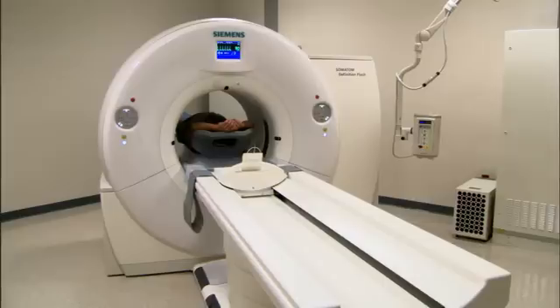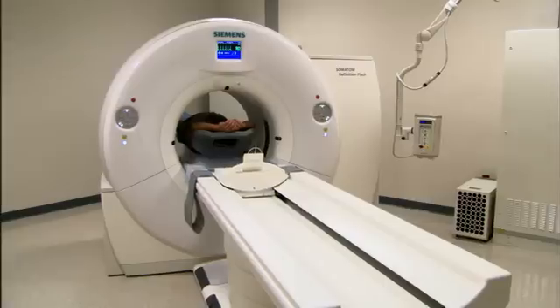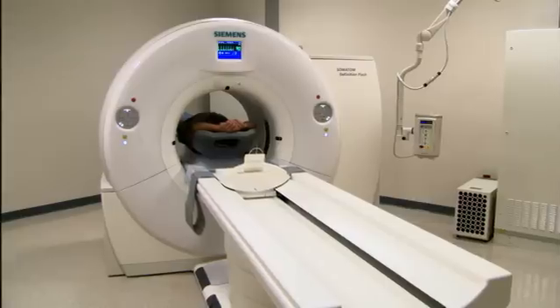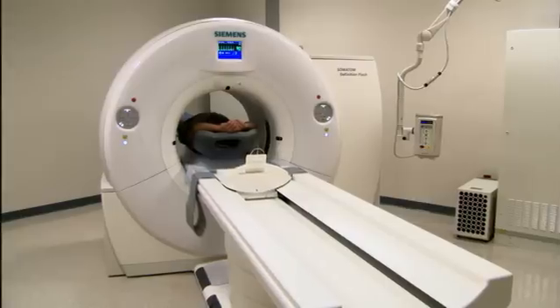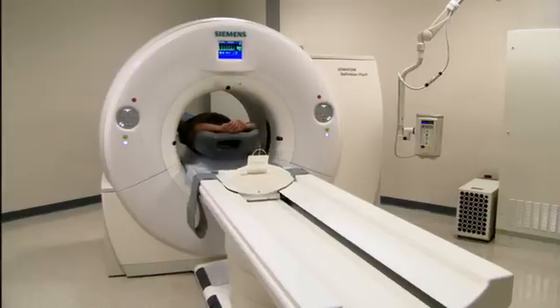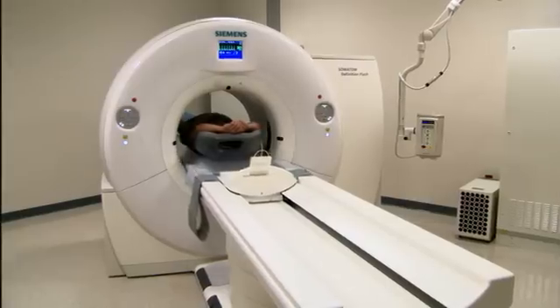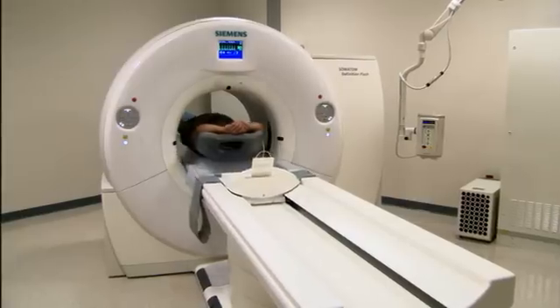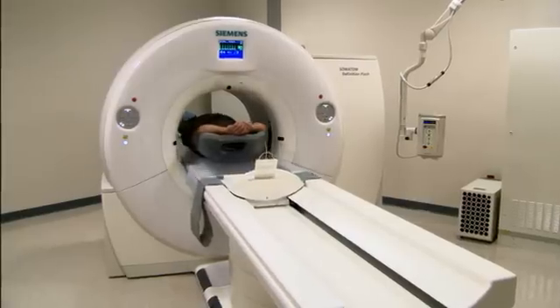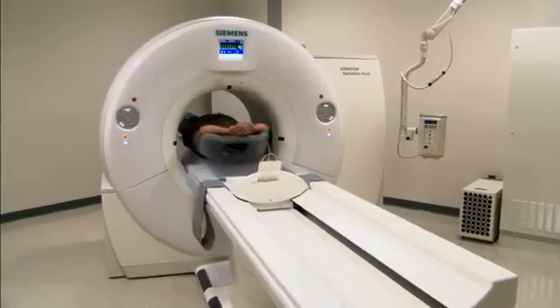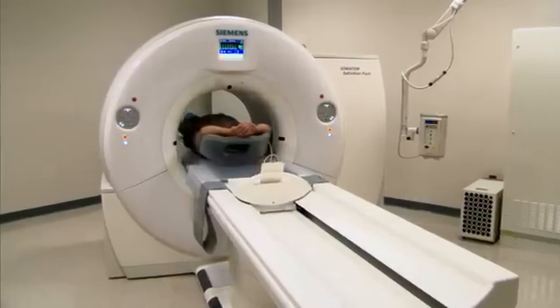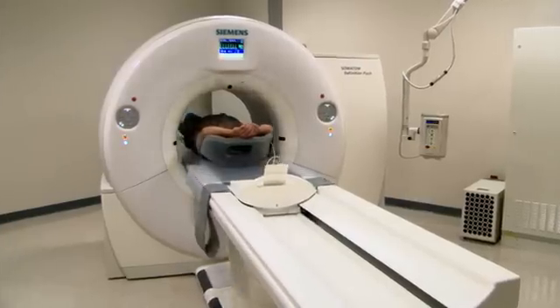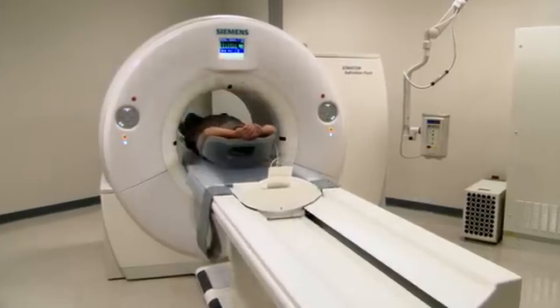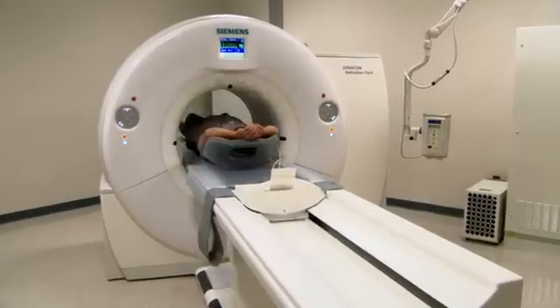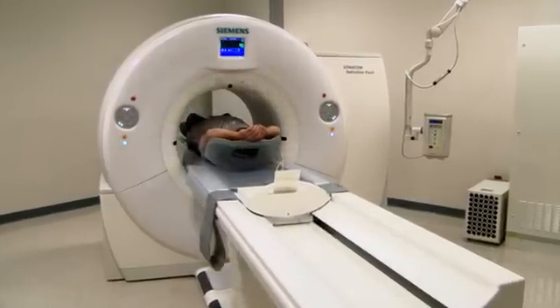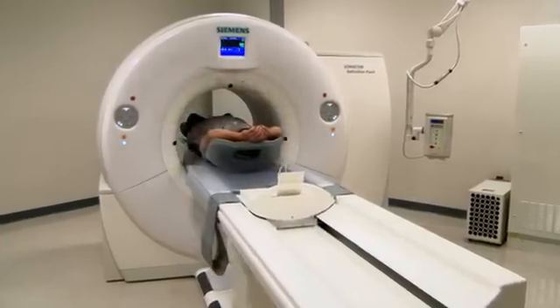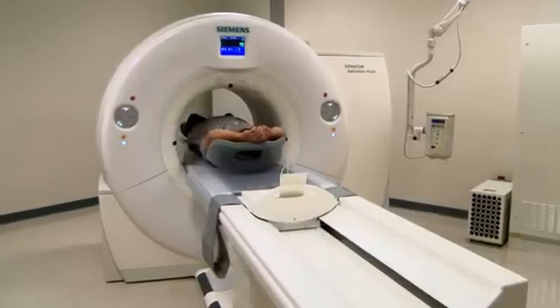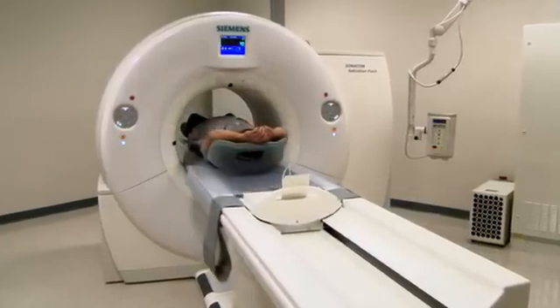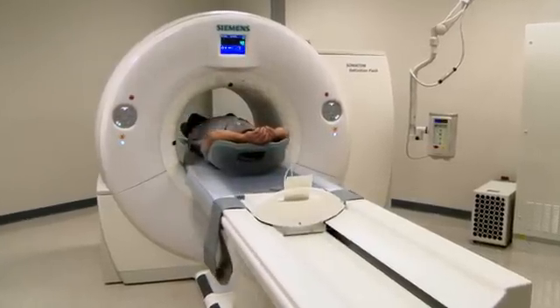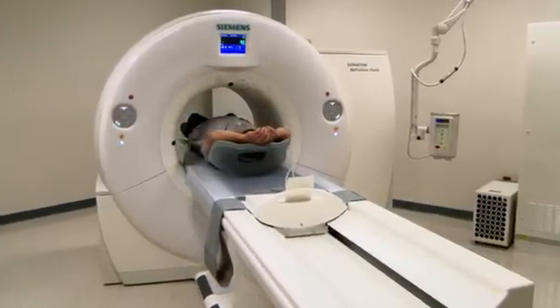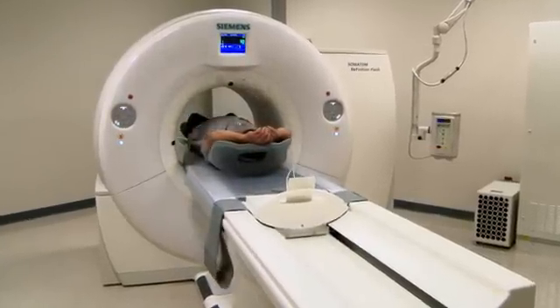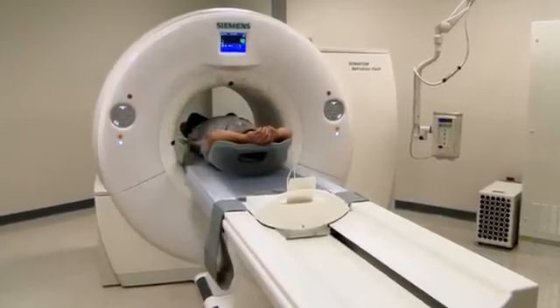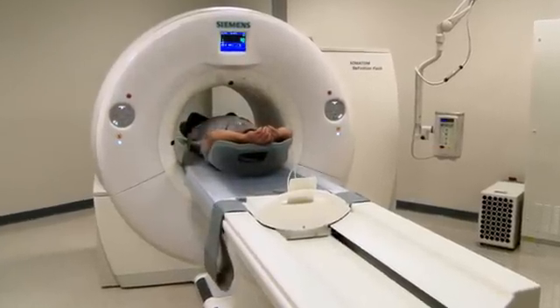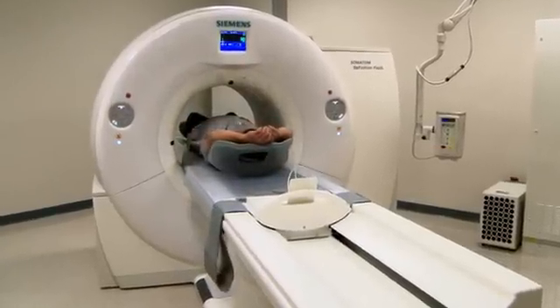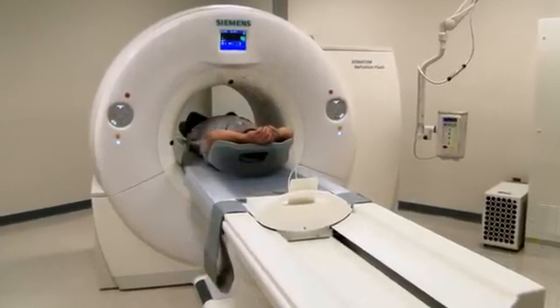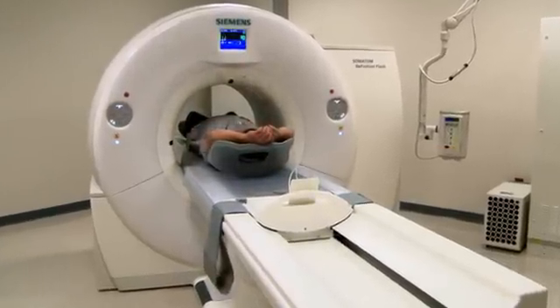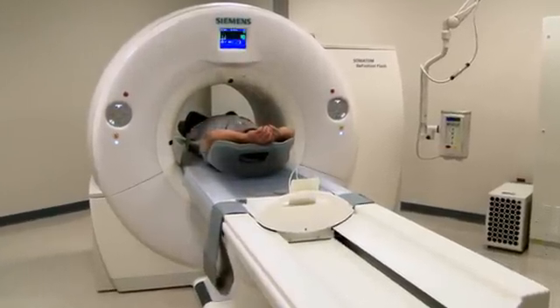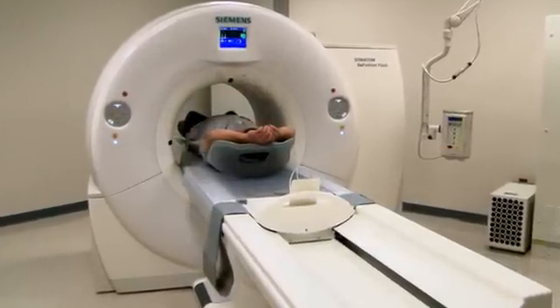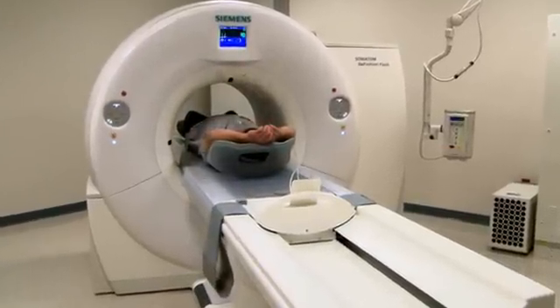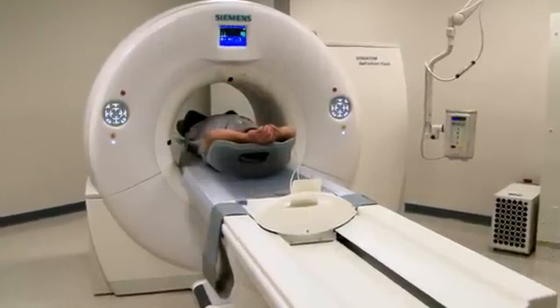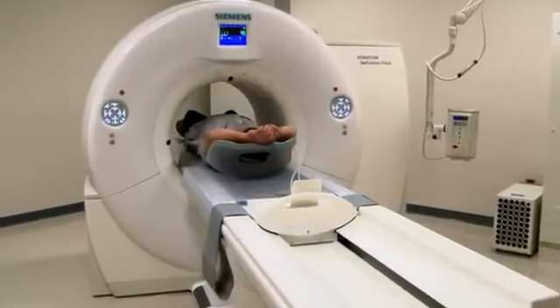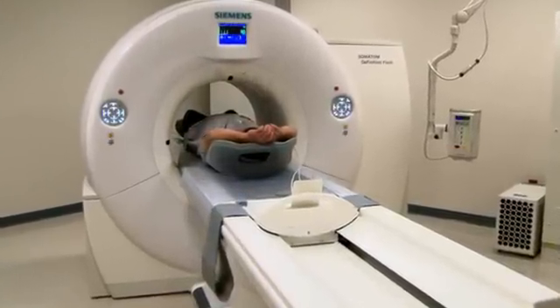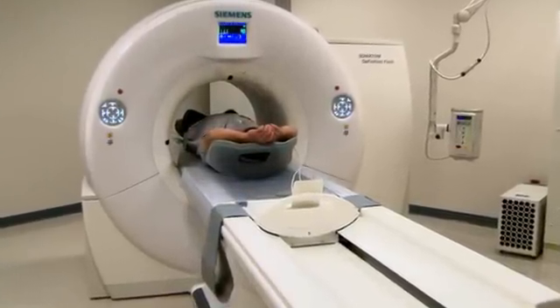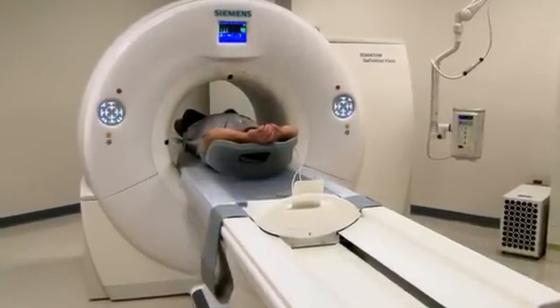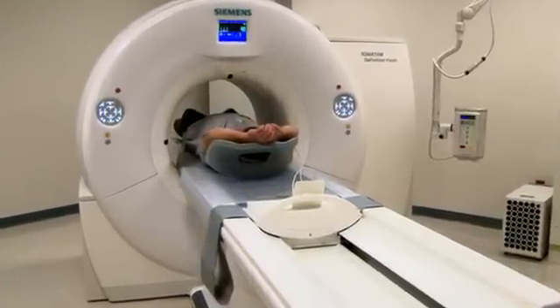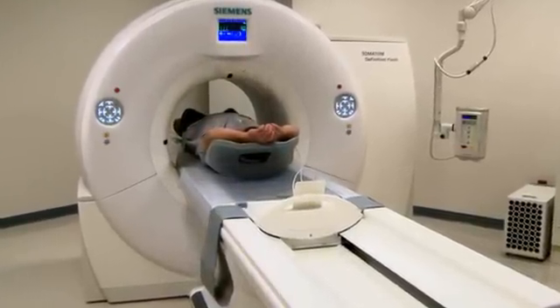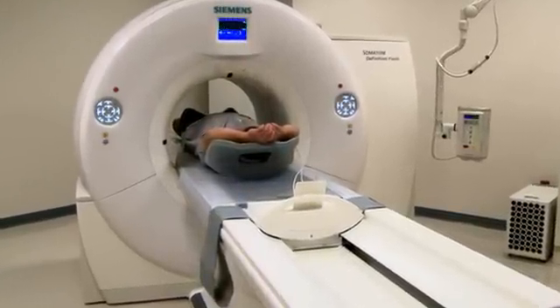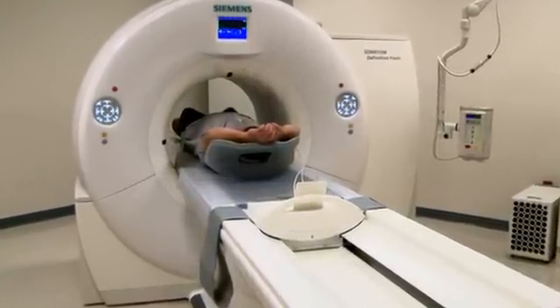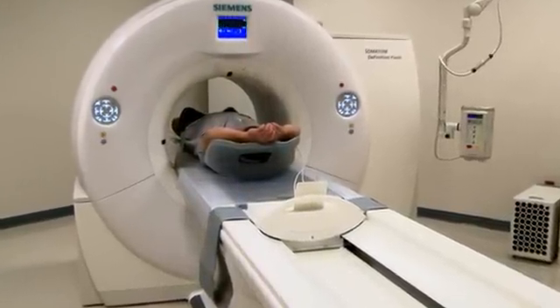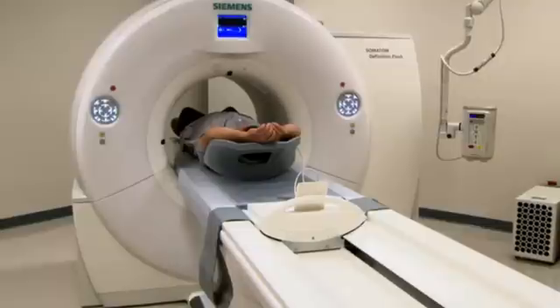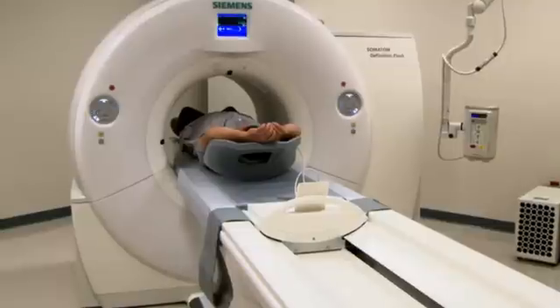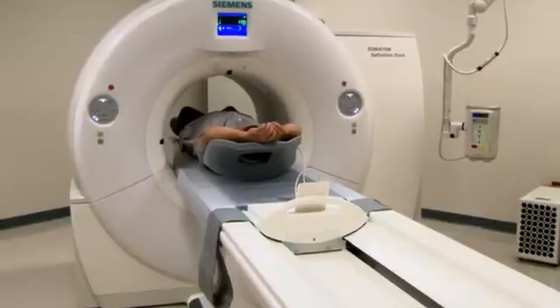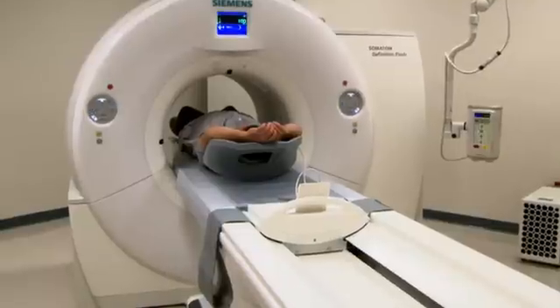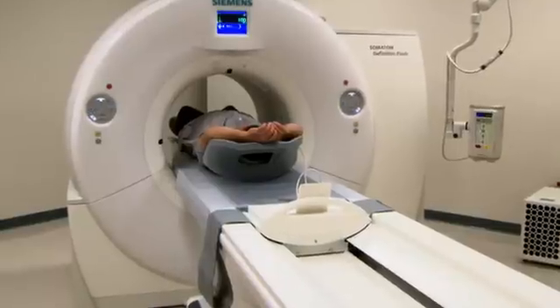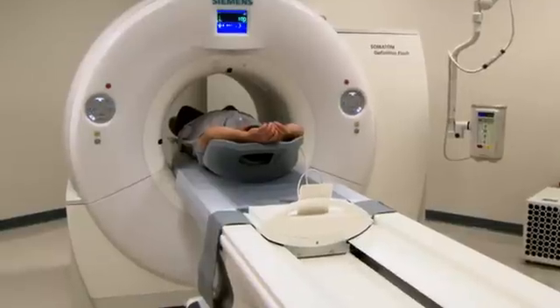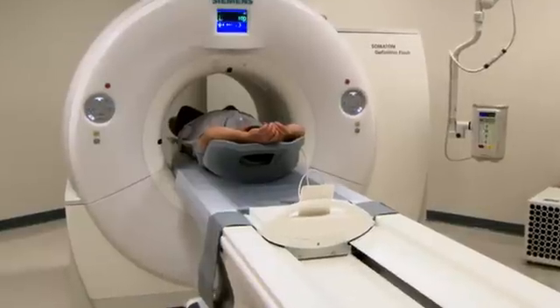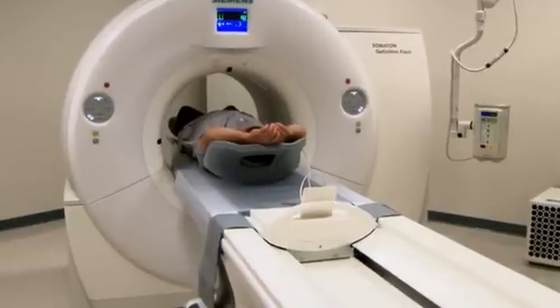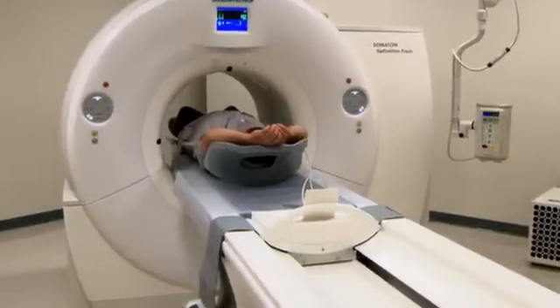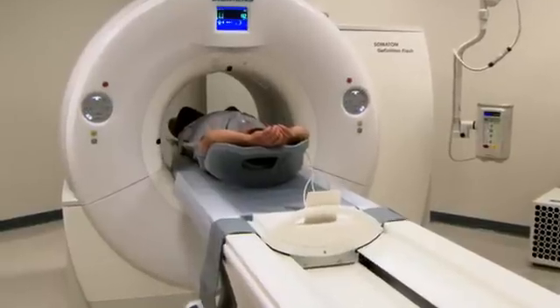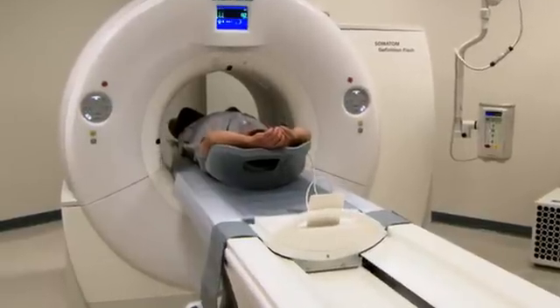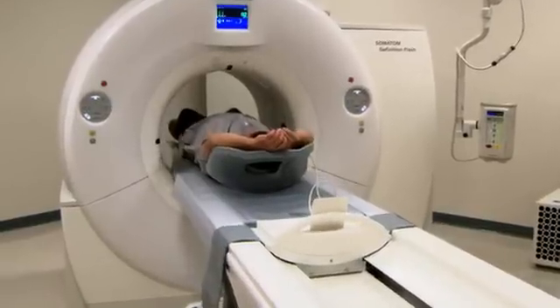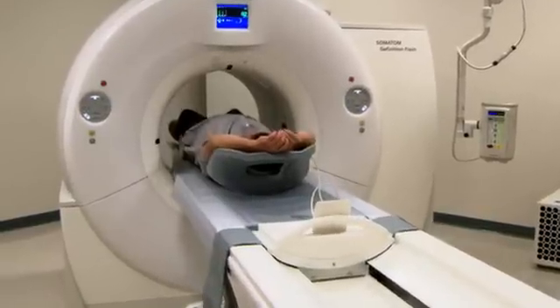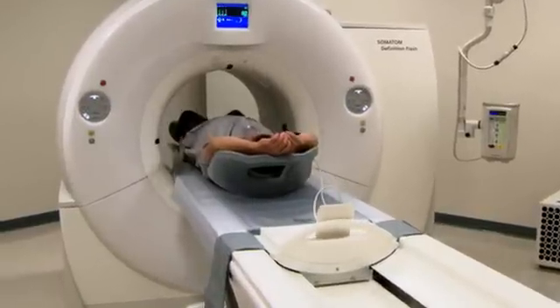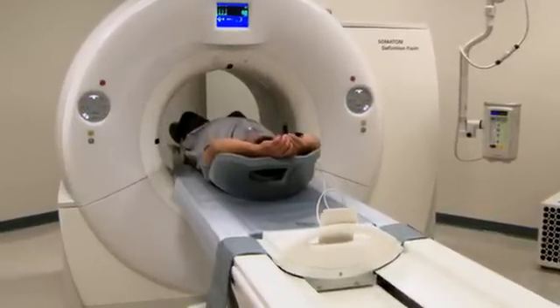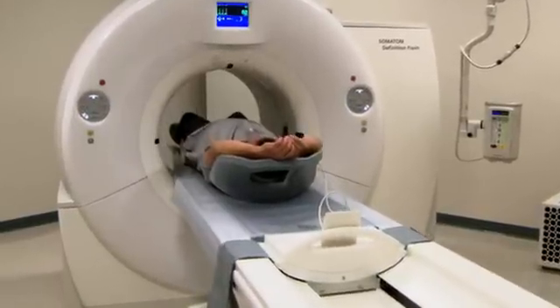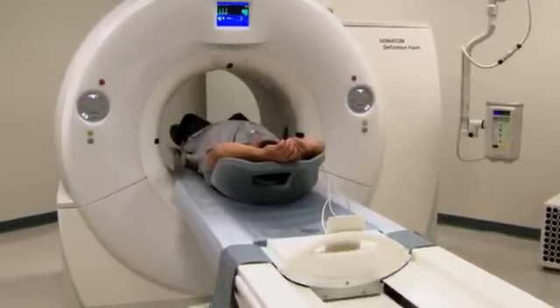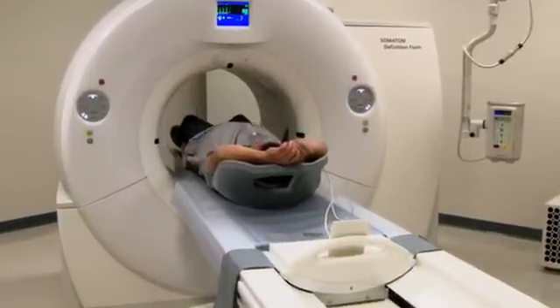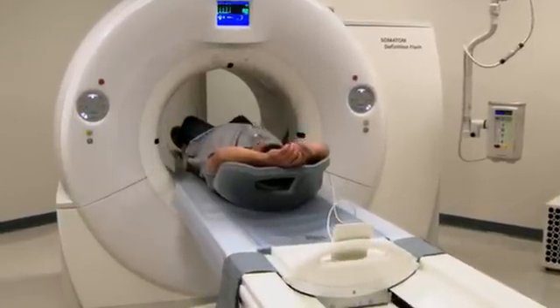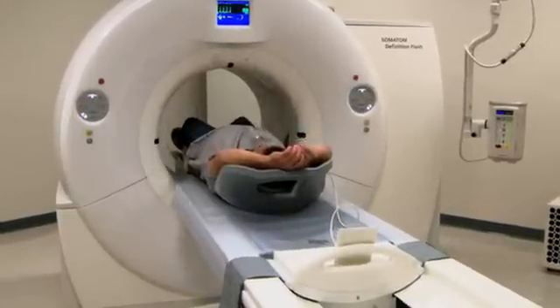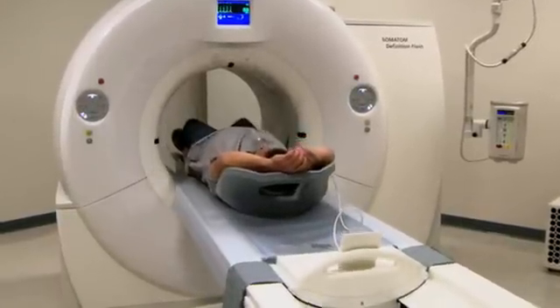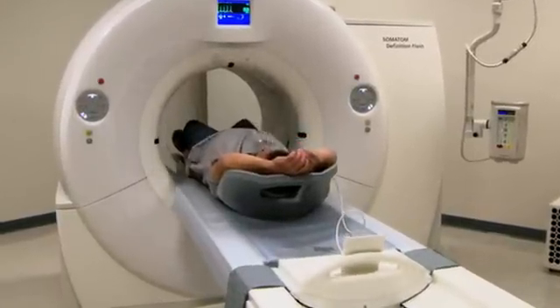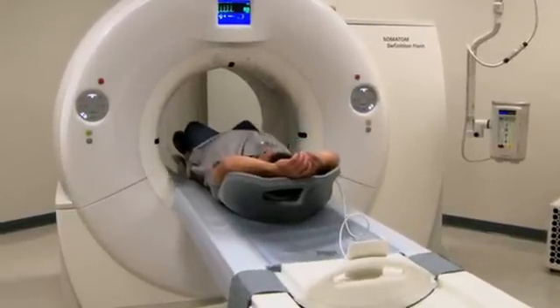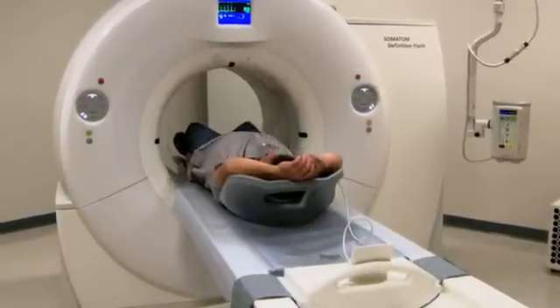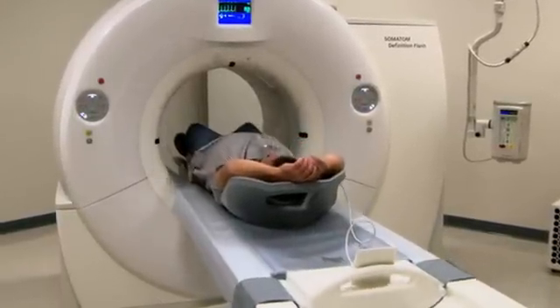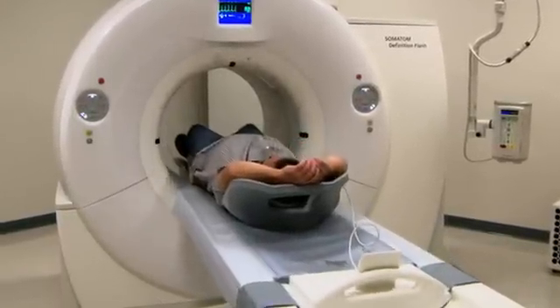With a 64-slice CT scanner, you're looking at a few thousand chest x-rays equivalent. With this scanner, we can get it to around 100 chest x-rays equivalent.